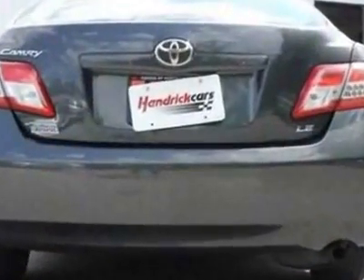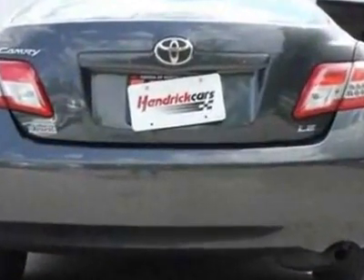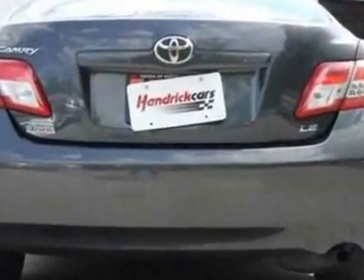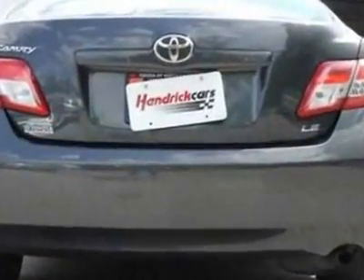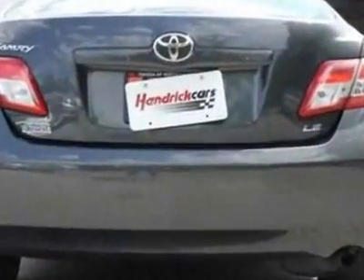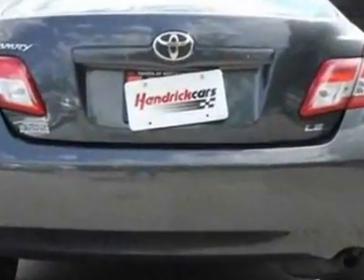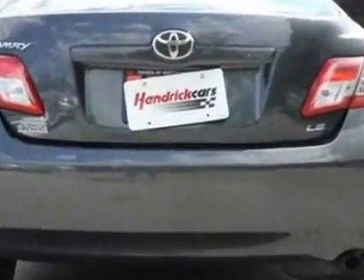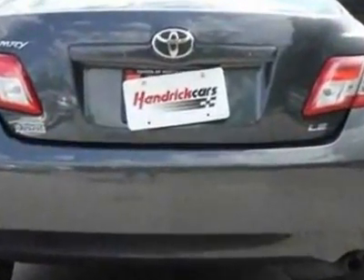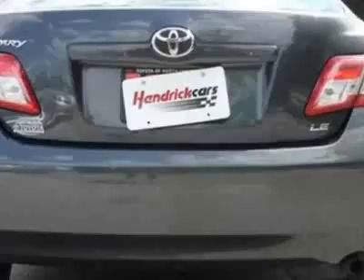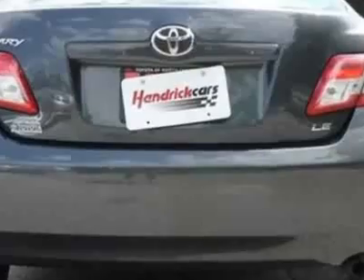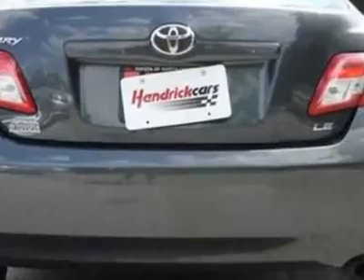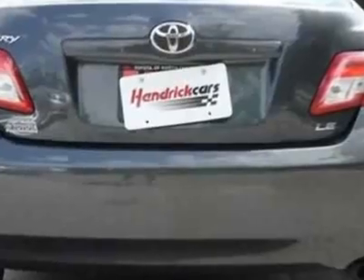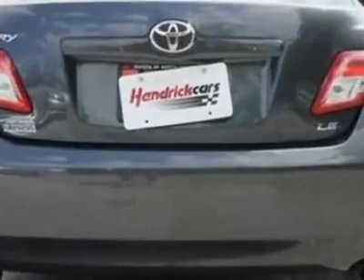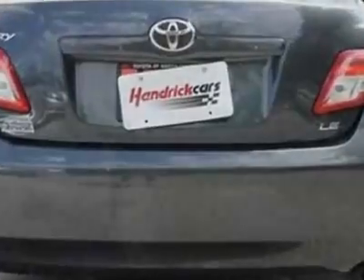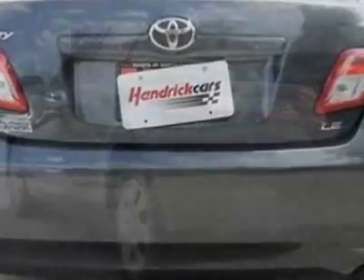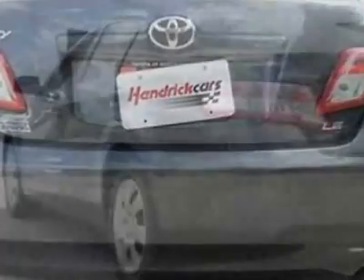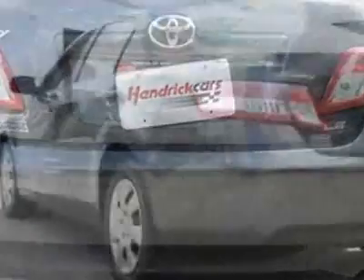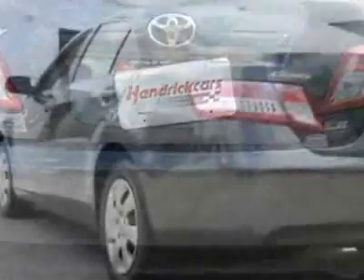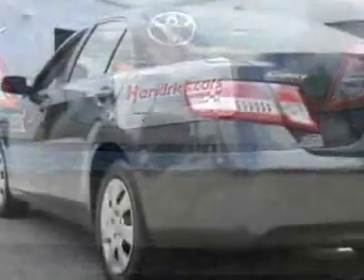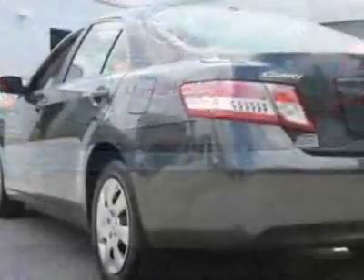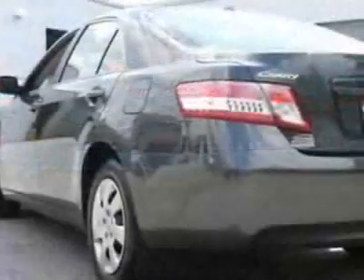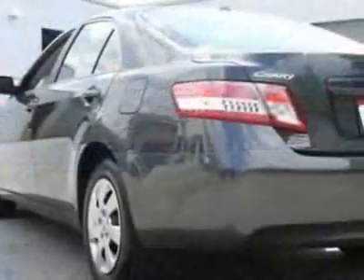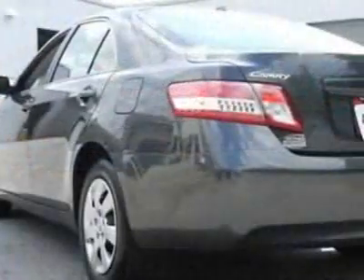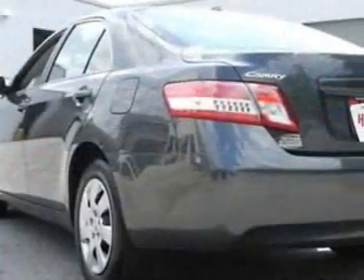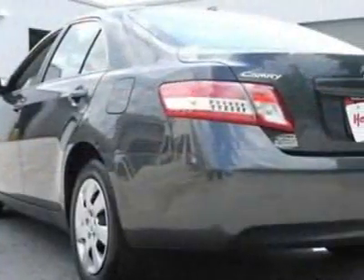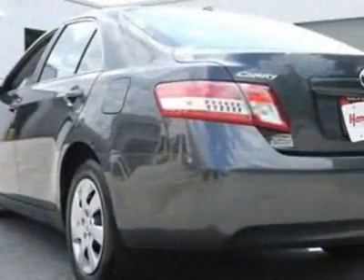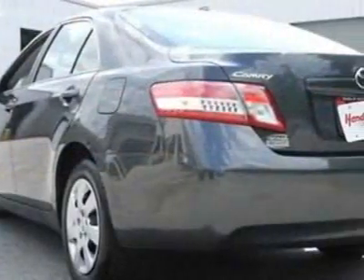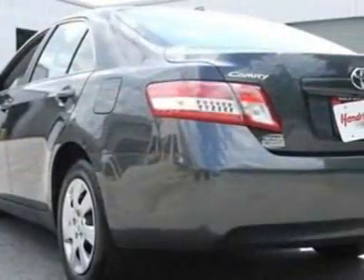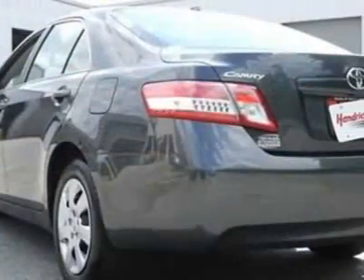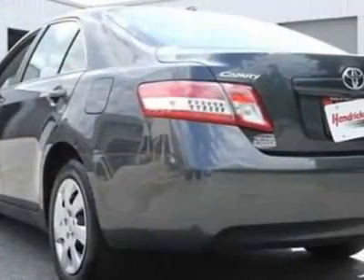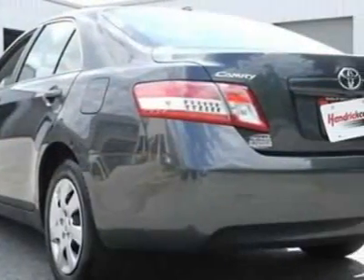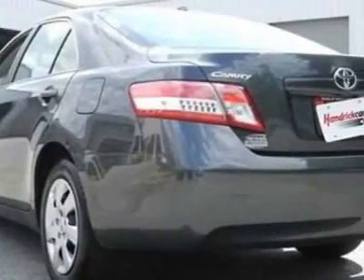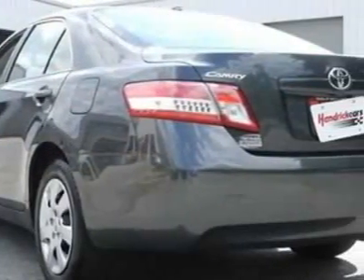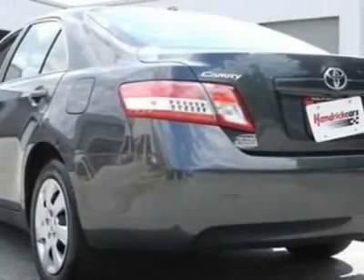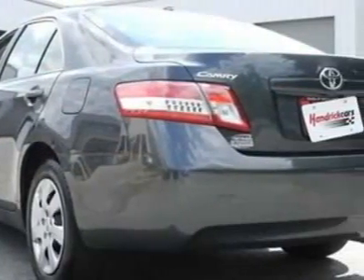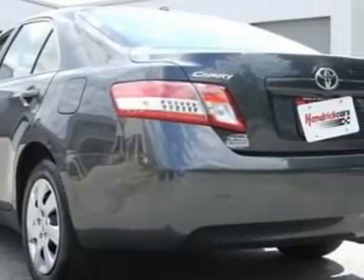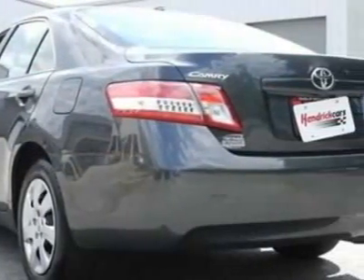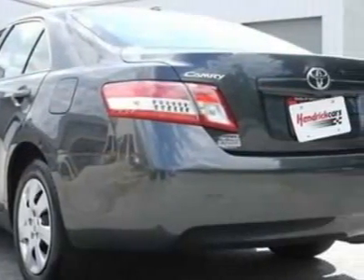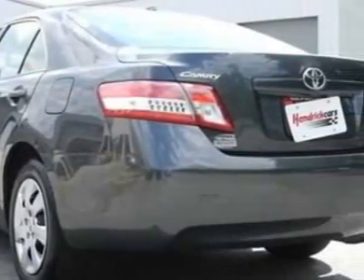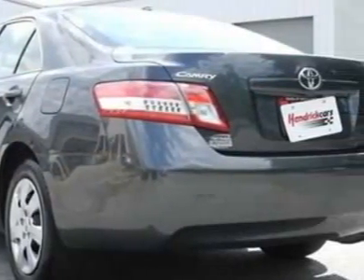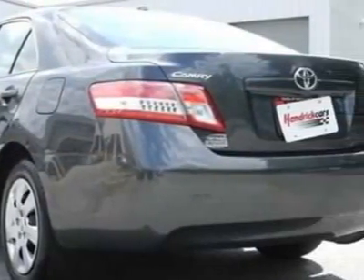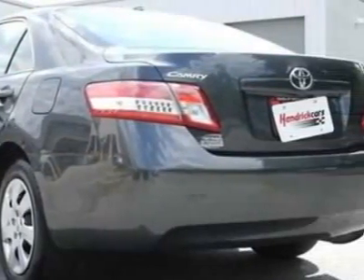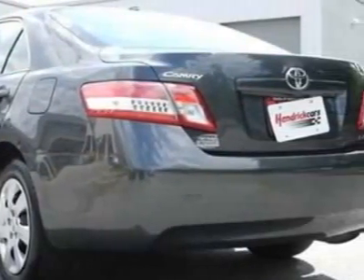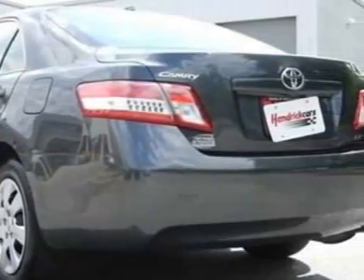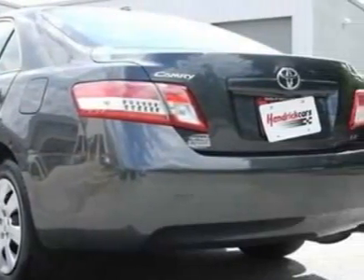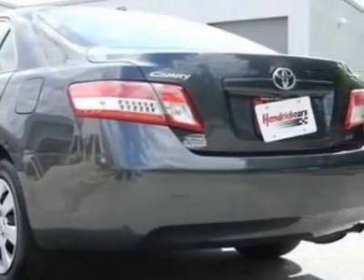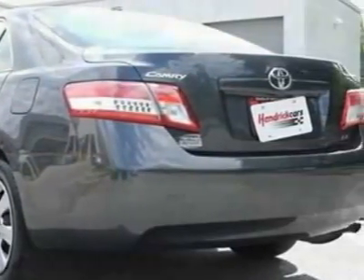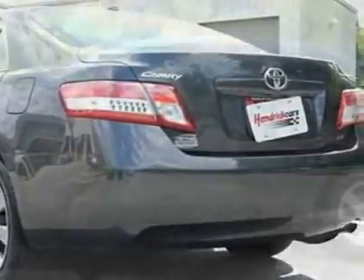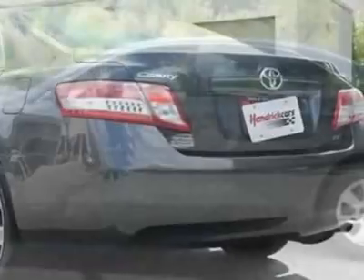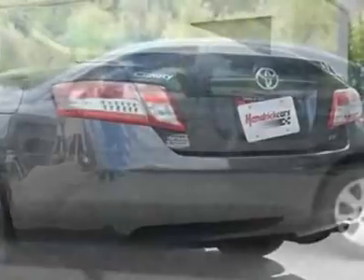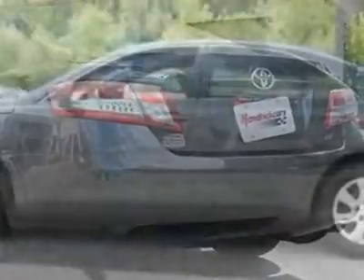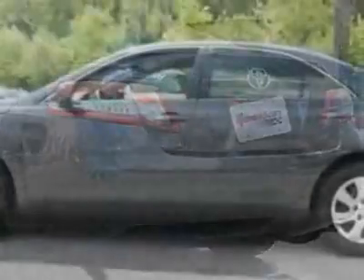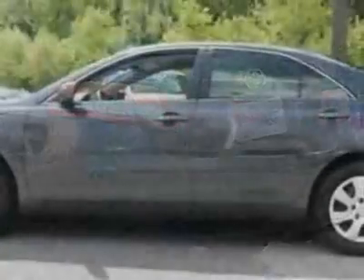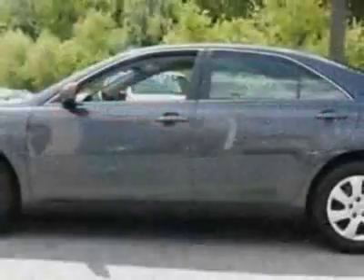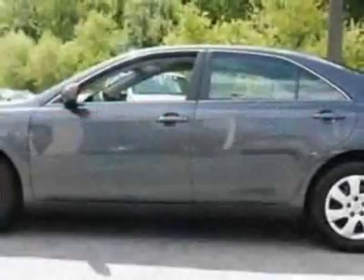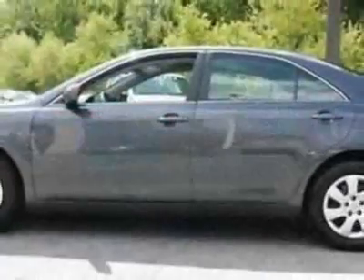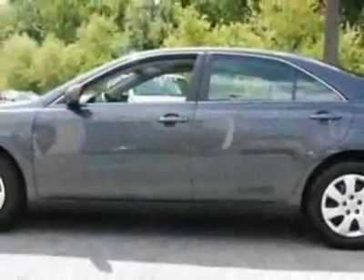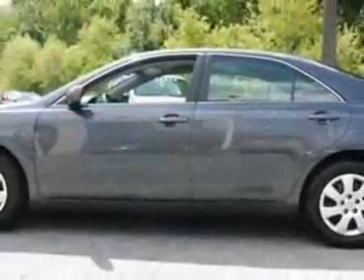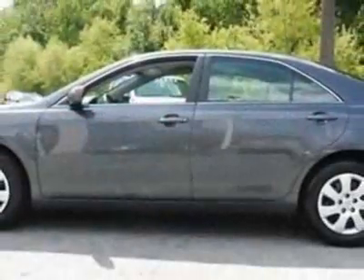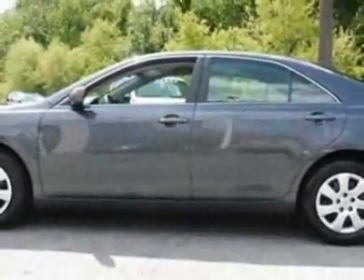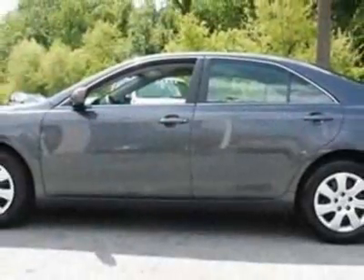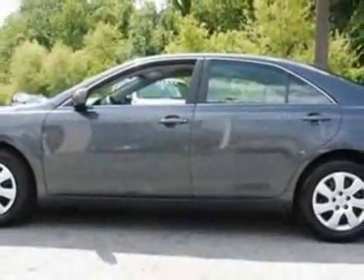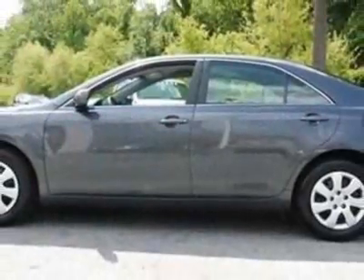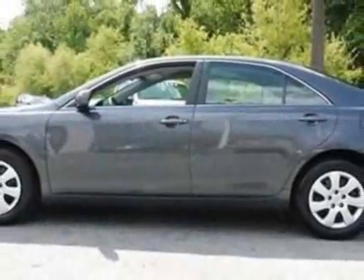Additional options for this vehicle include power locks, CD player, cruise control, driver airbag, and daytime running lights.